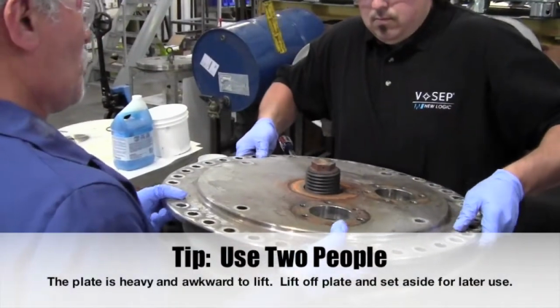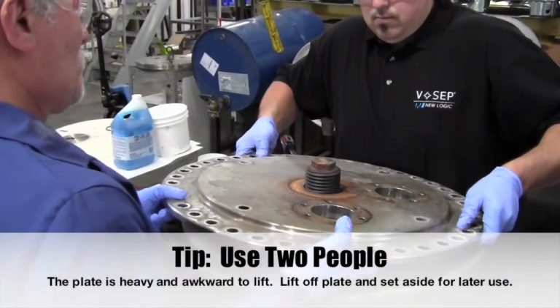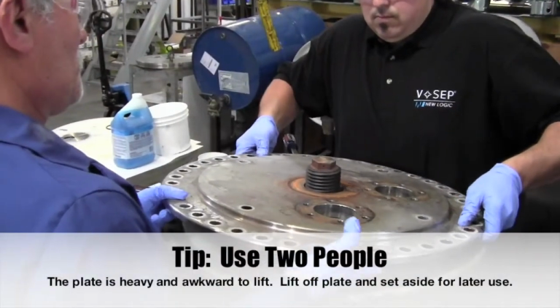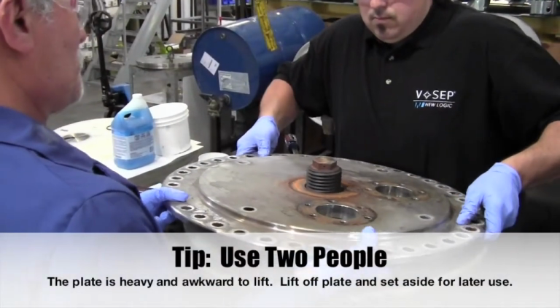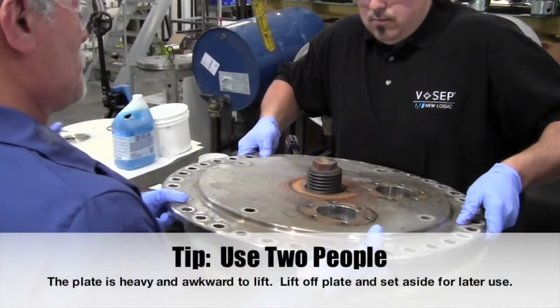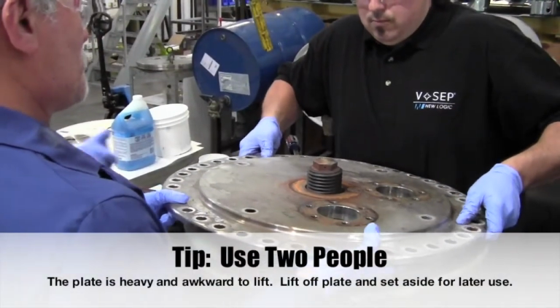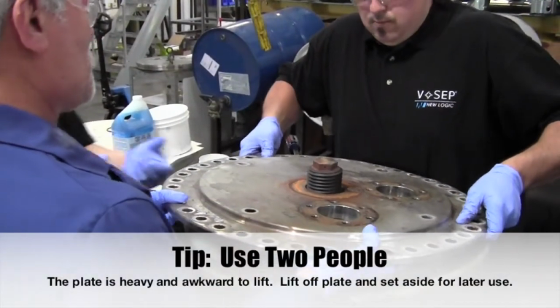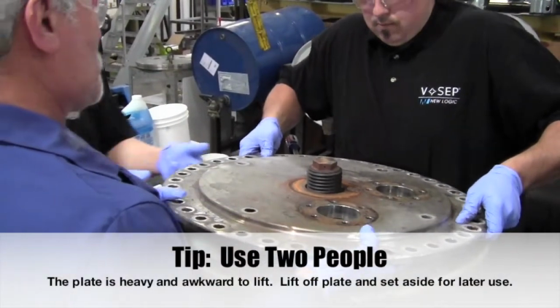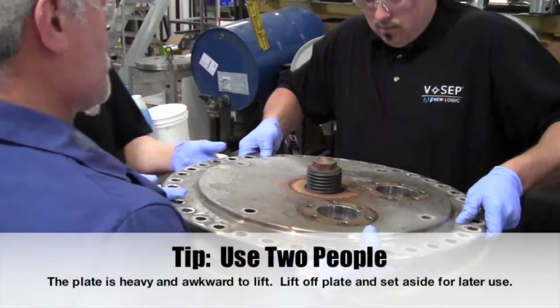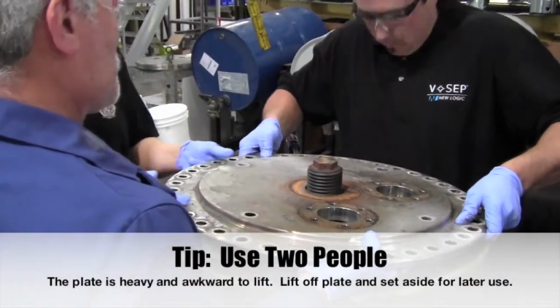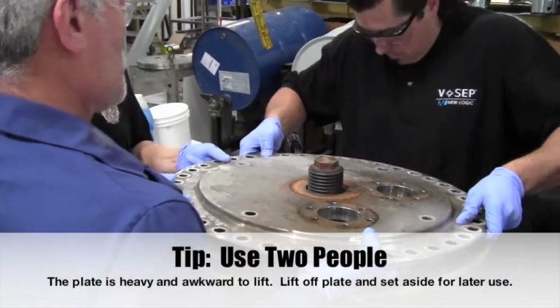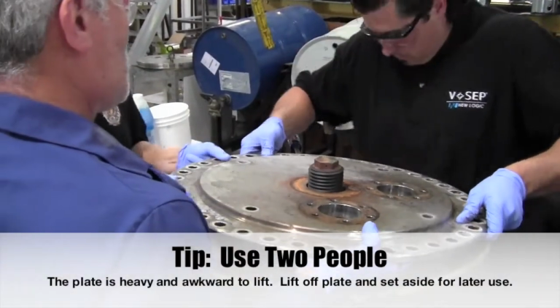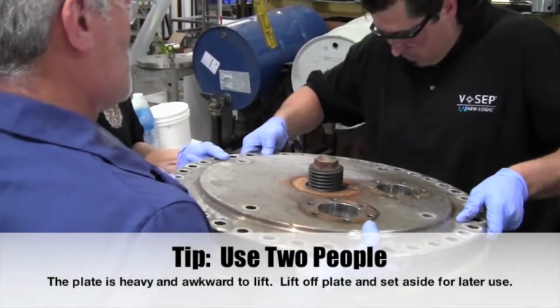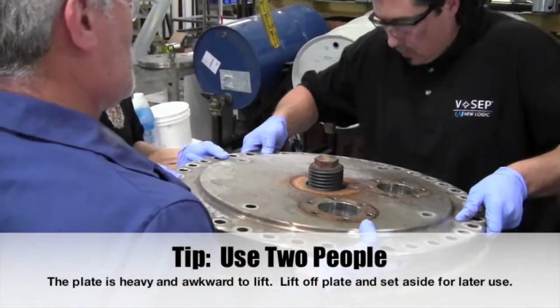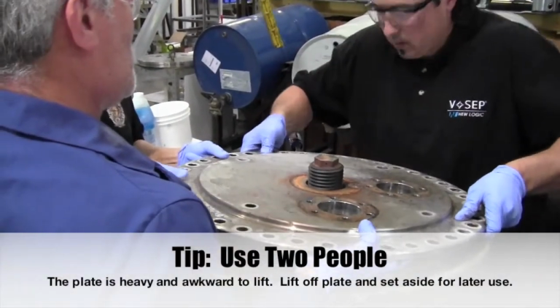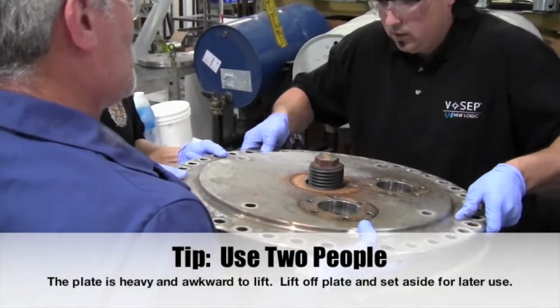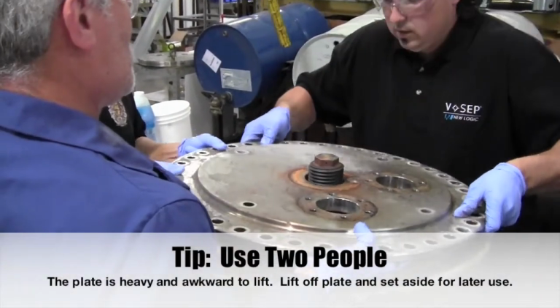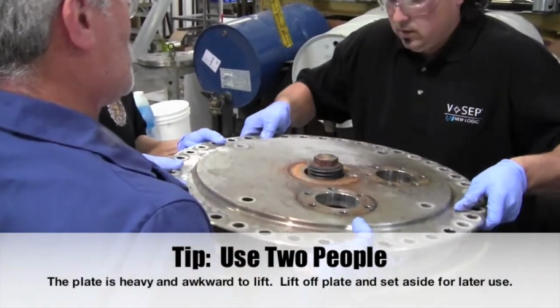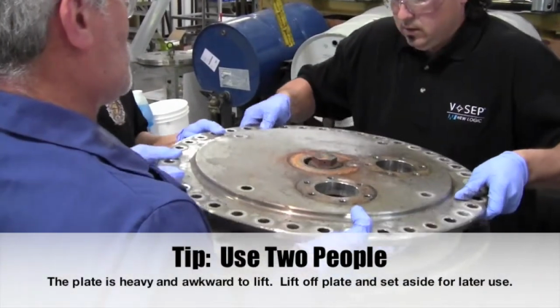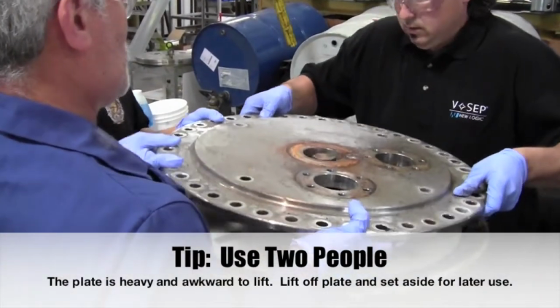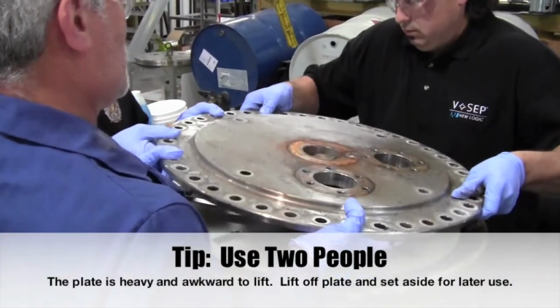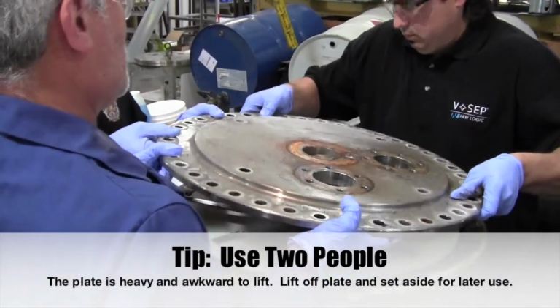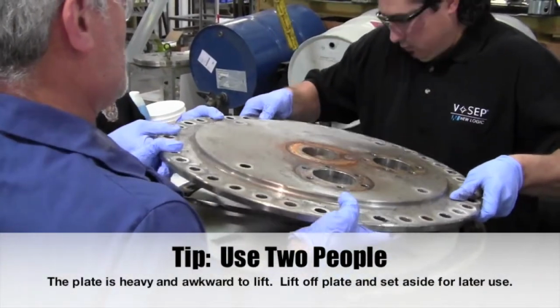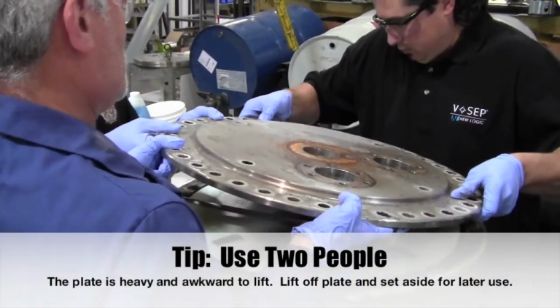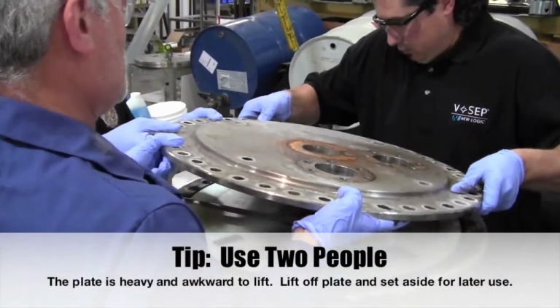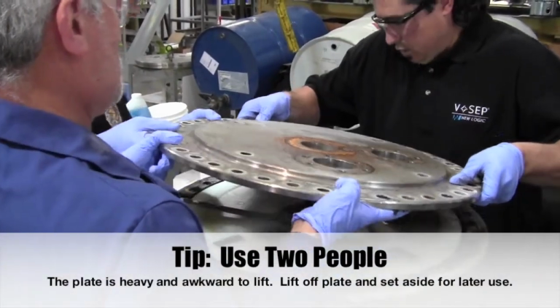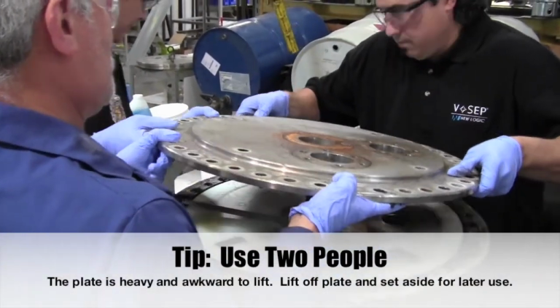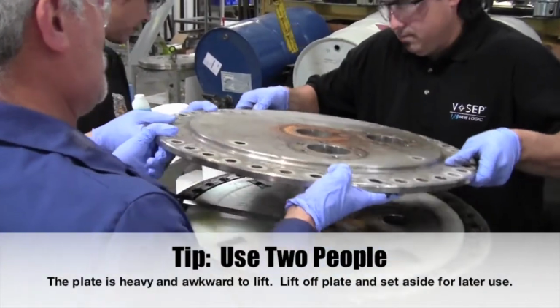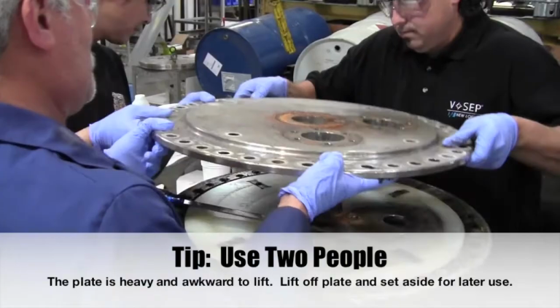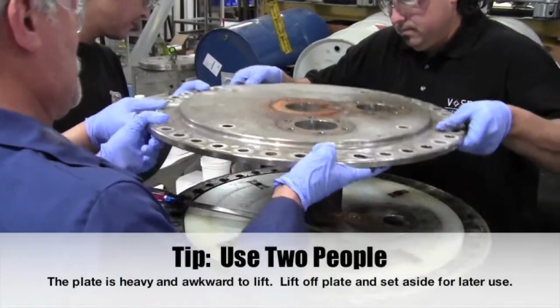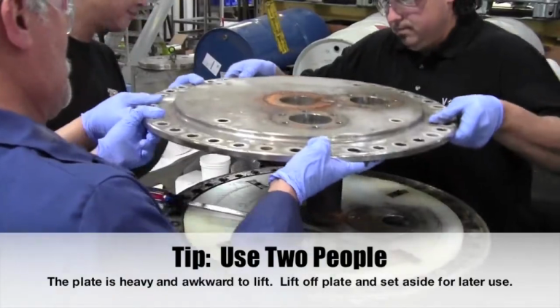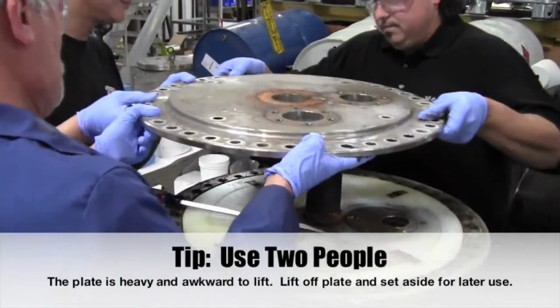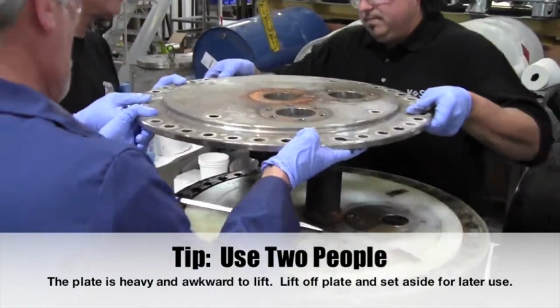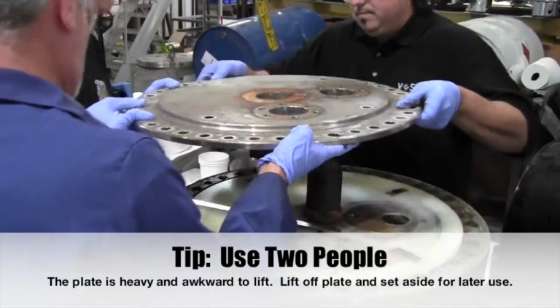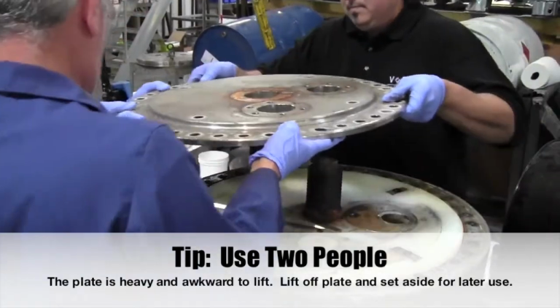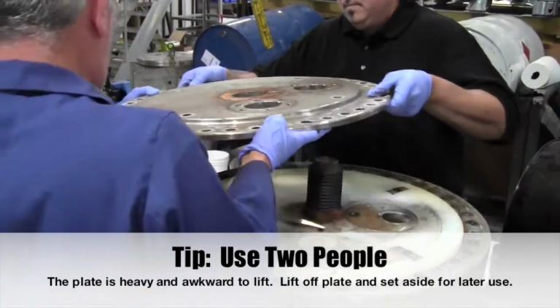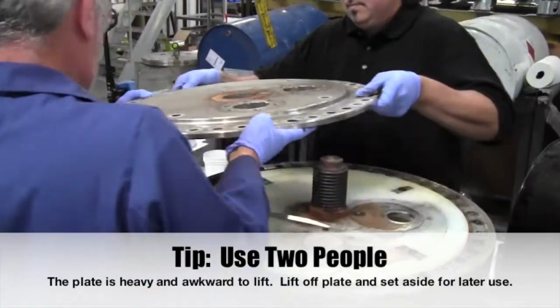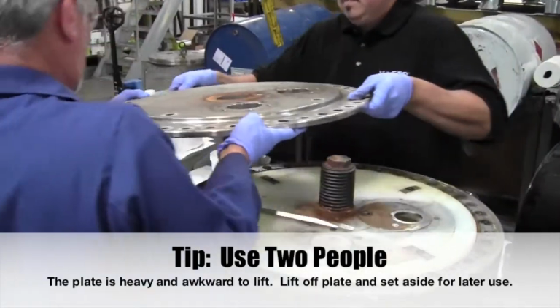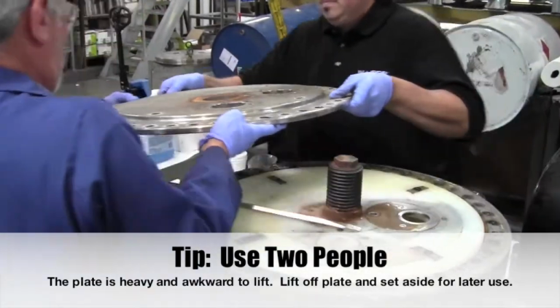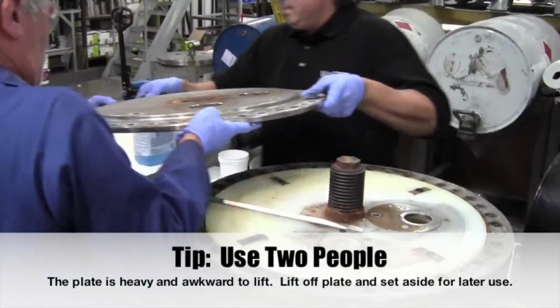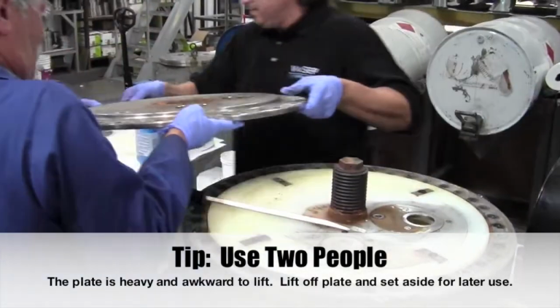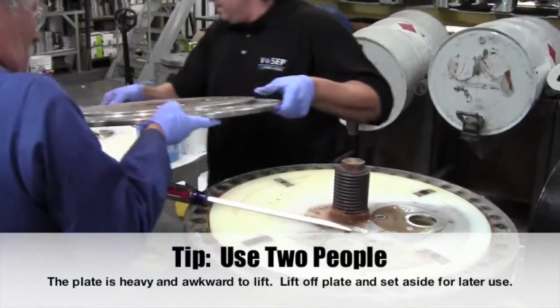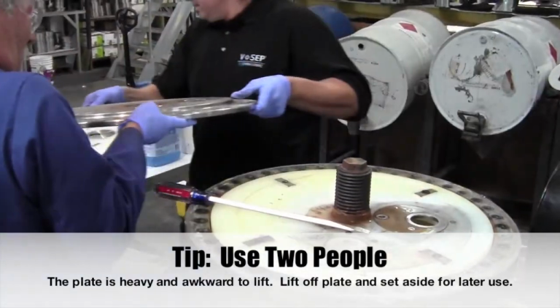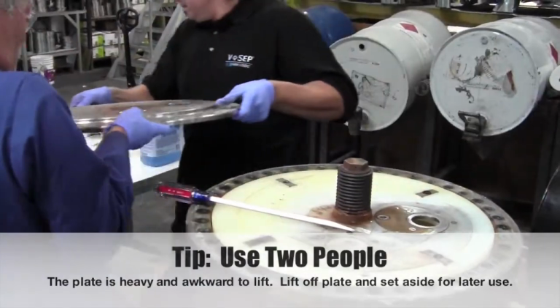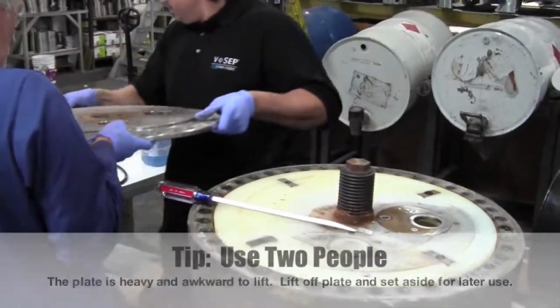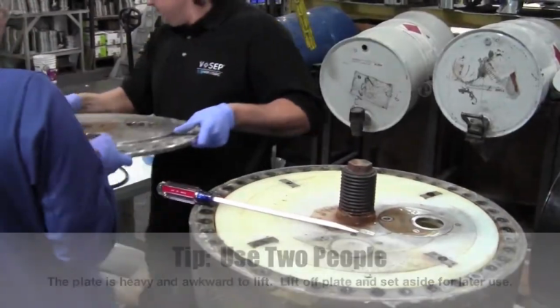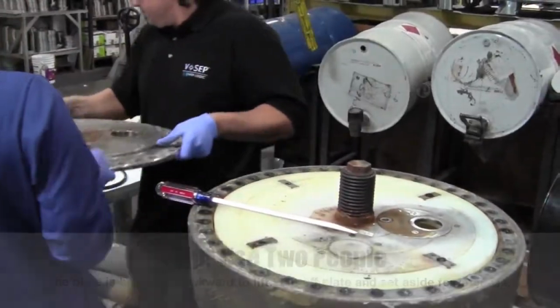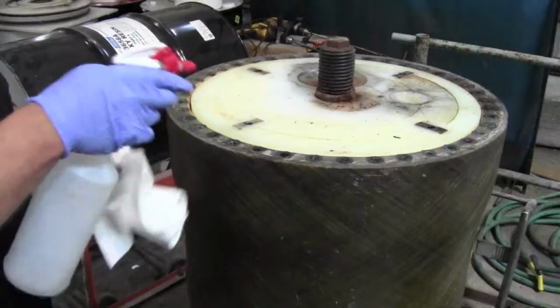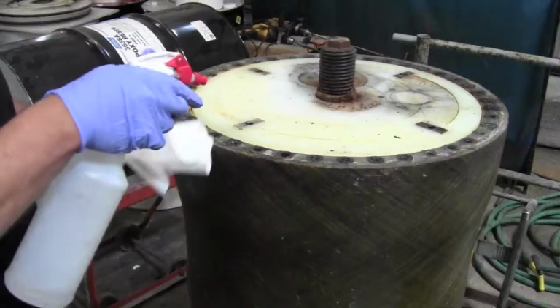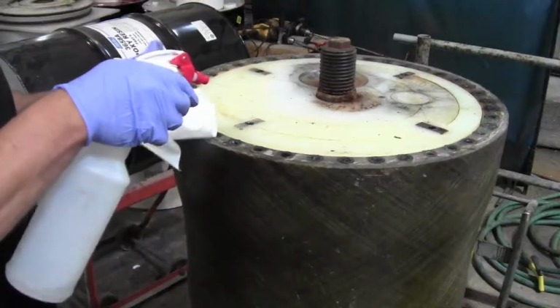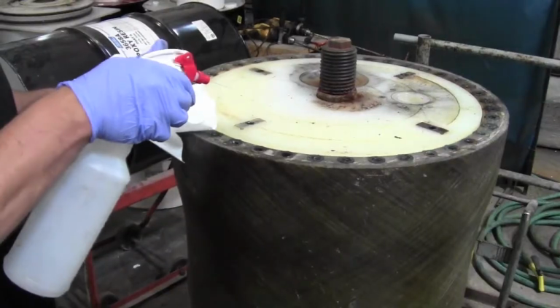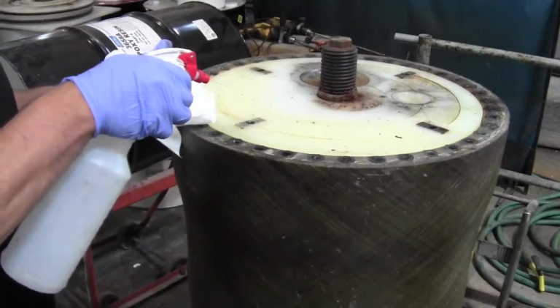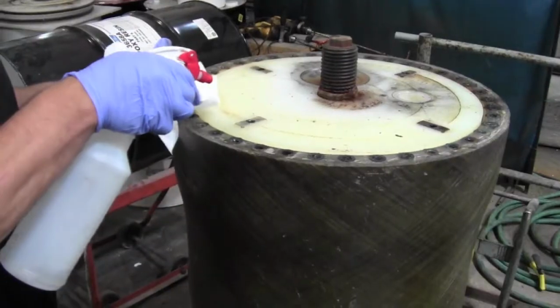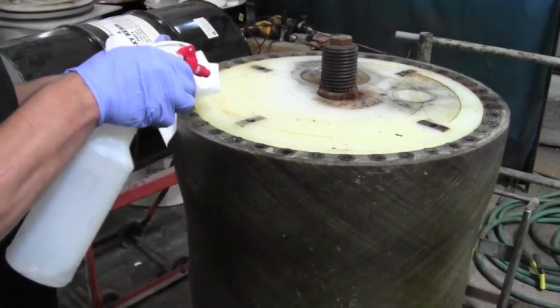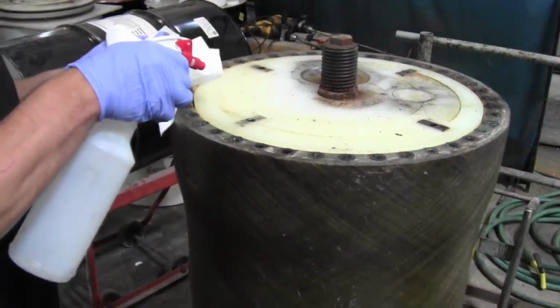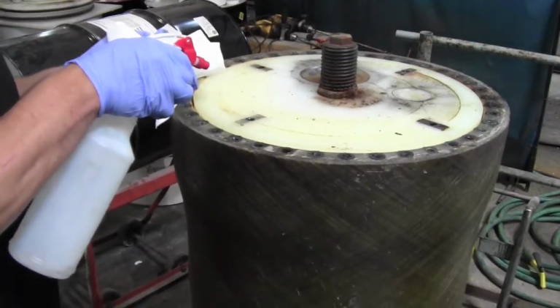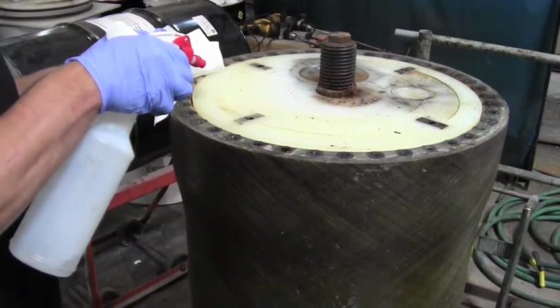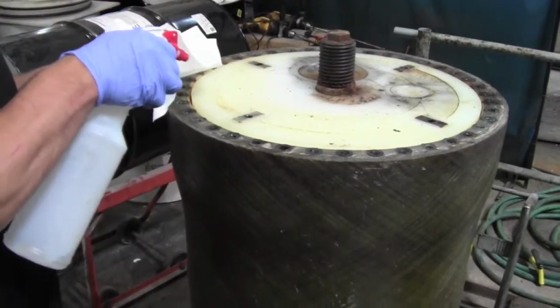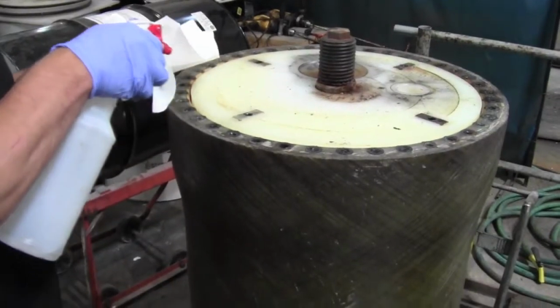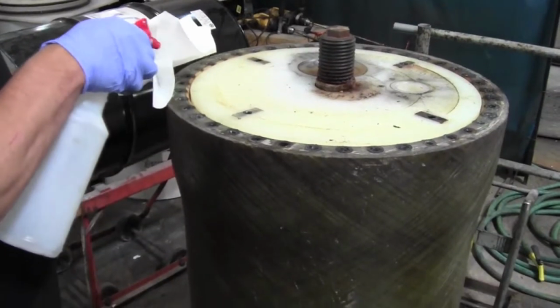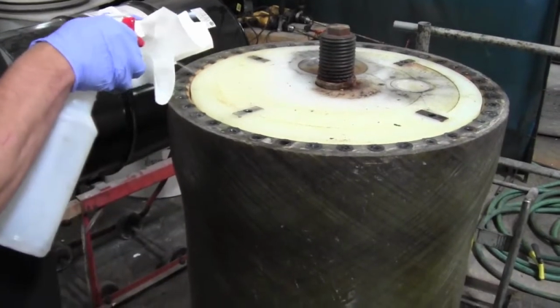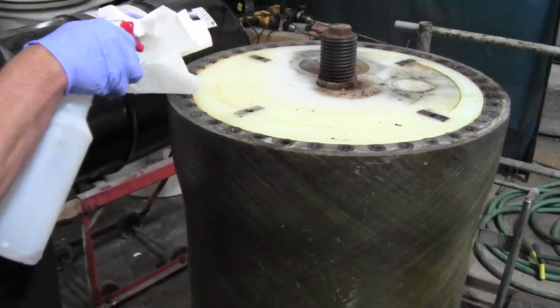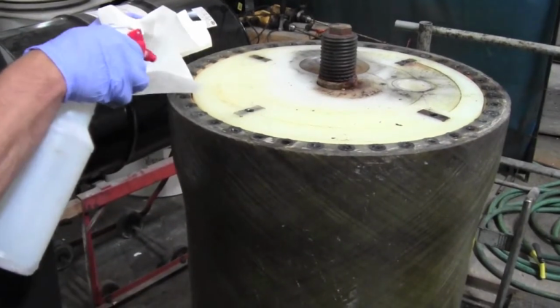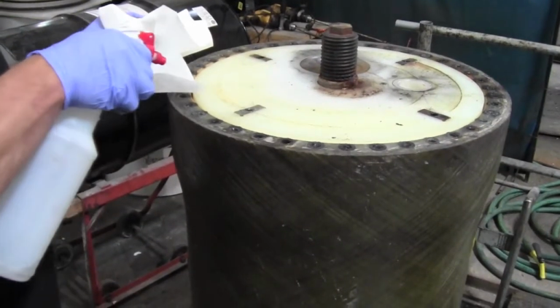Use two people because the plate is heavy and awkward to lift. Lift off the plate and set it aside for later use.